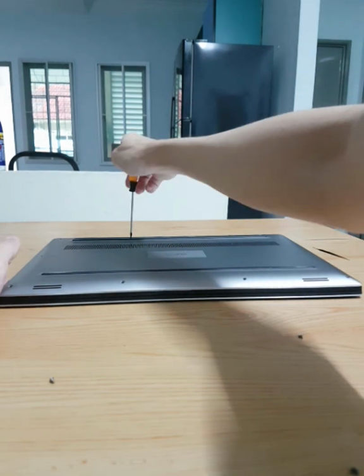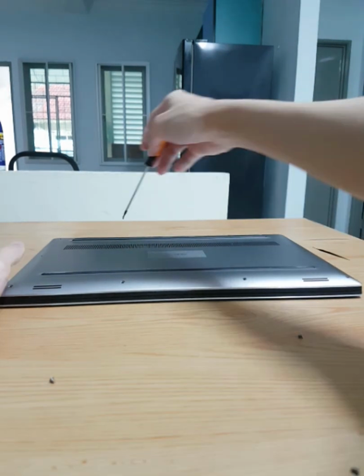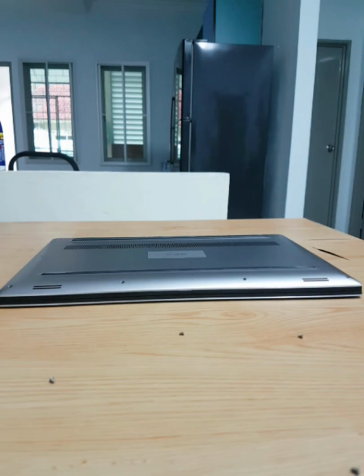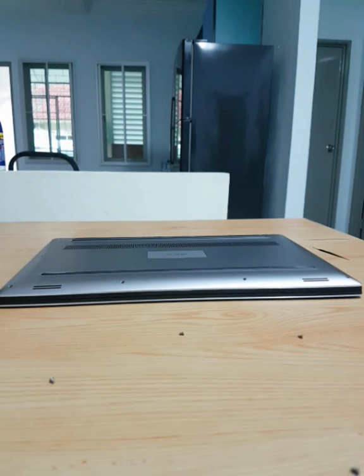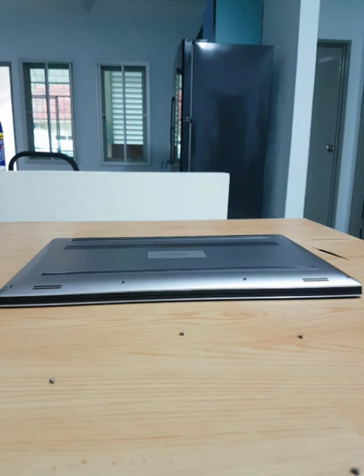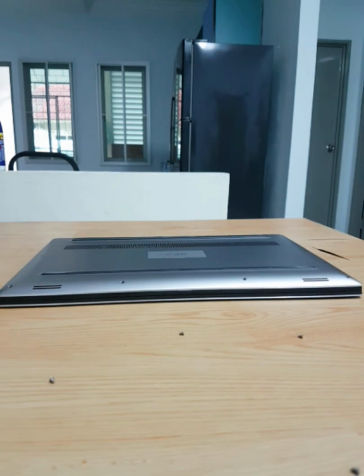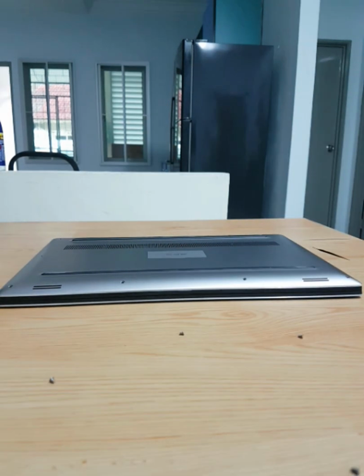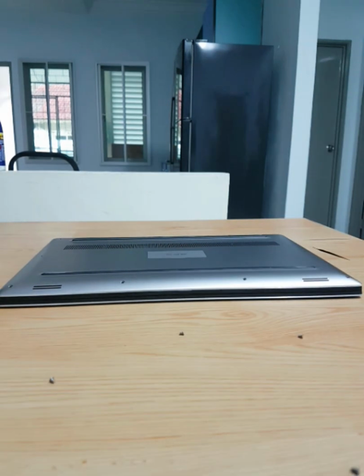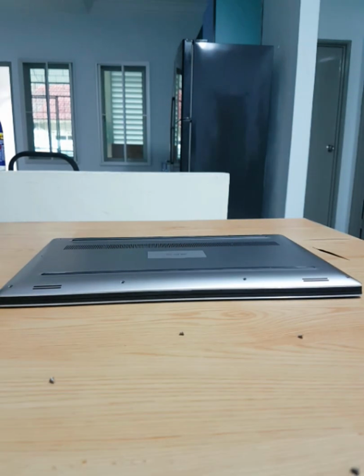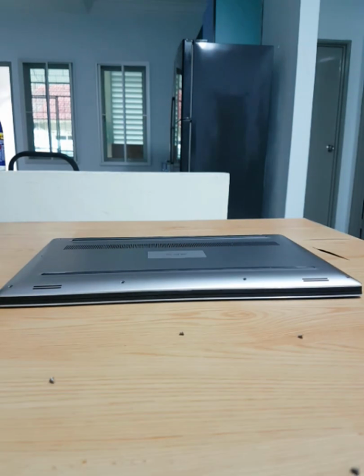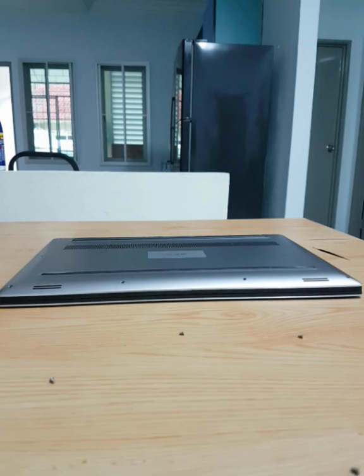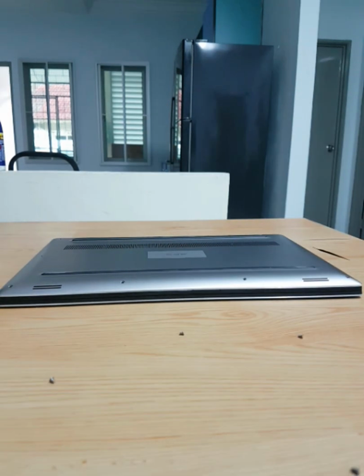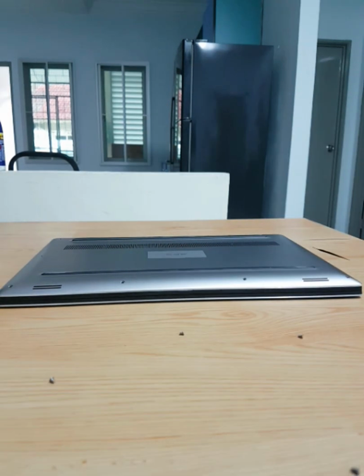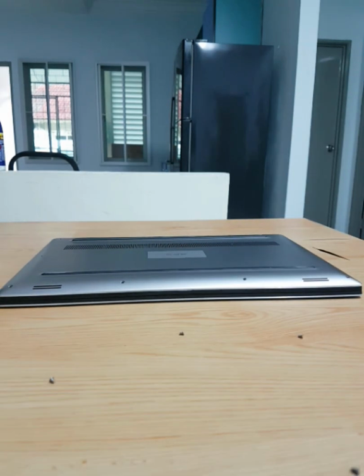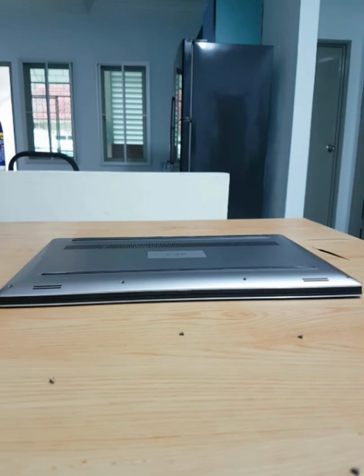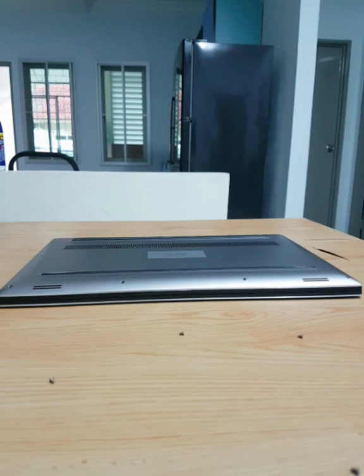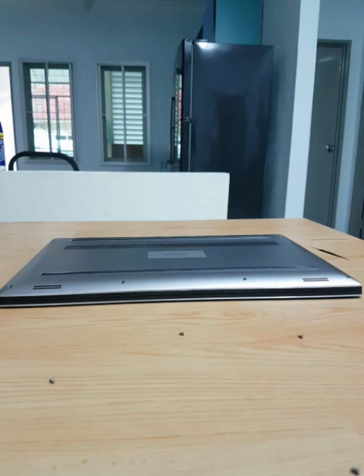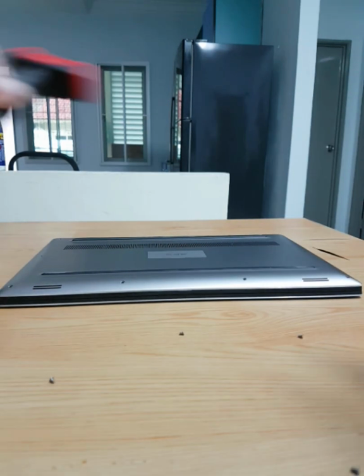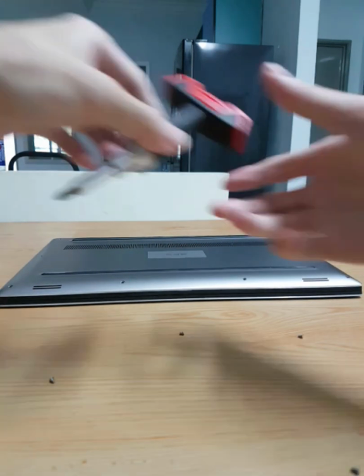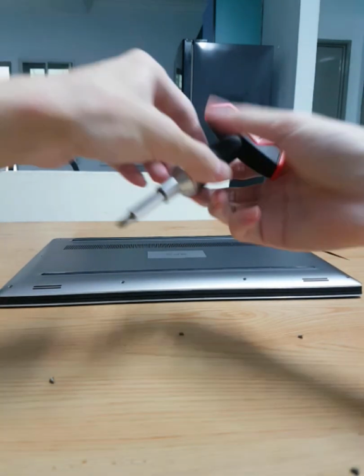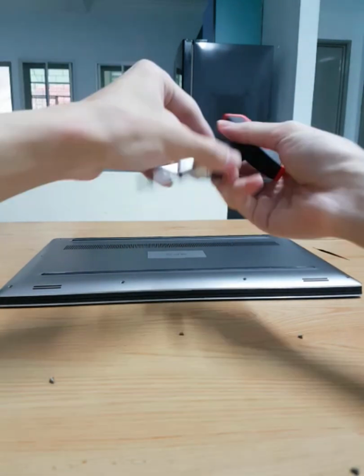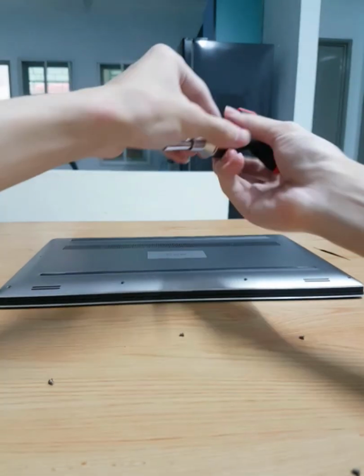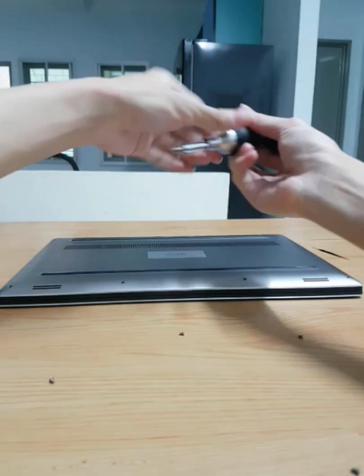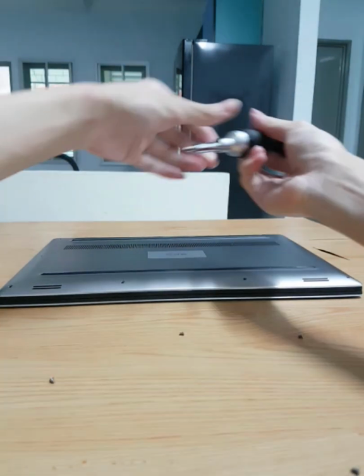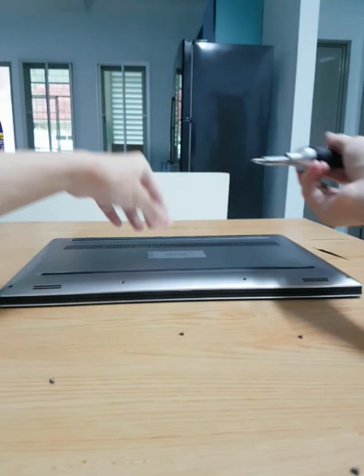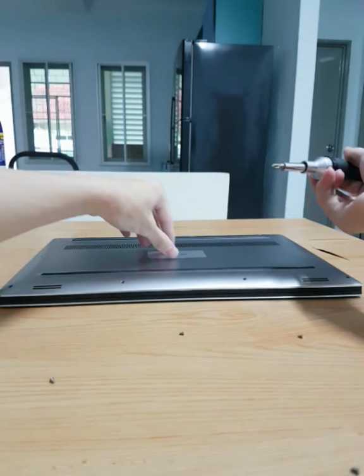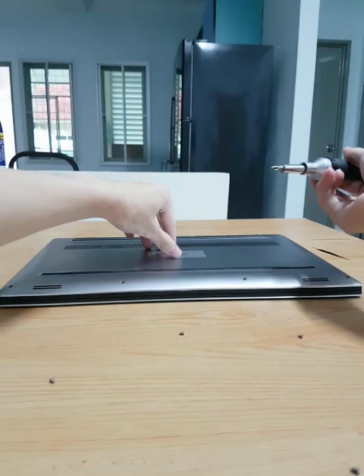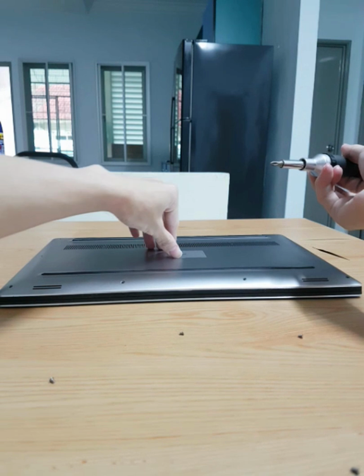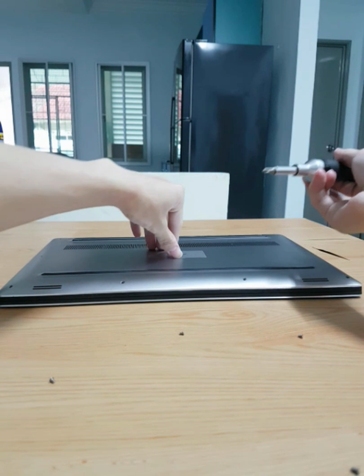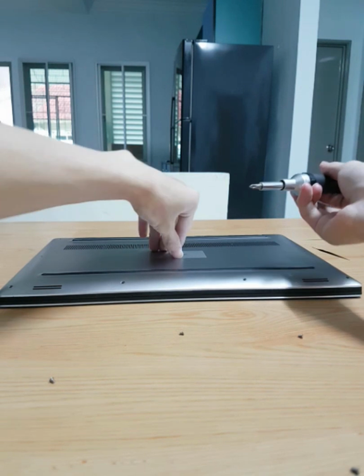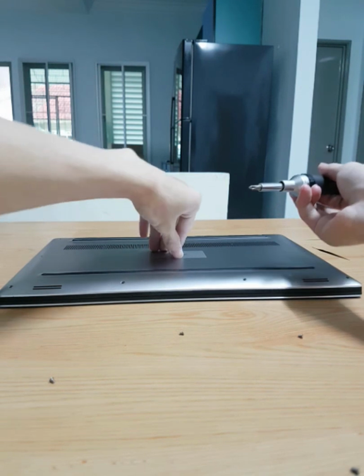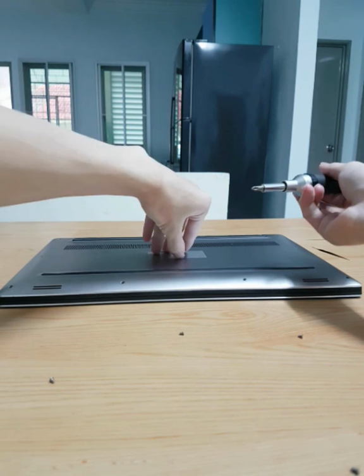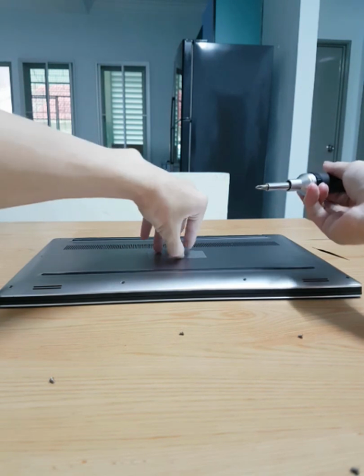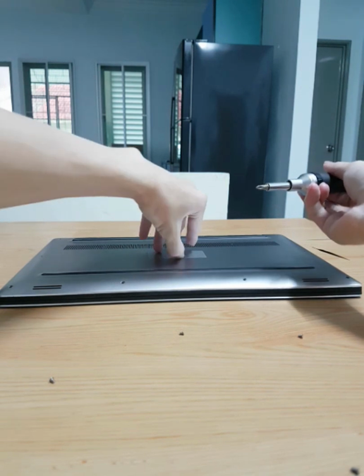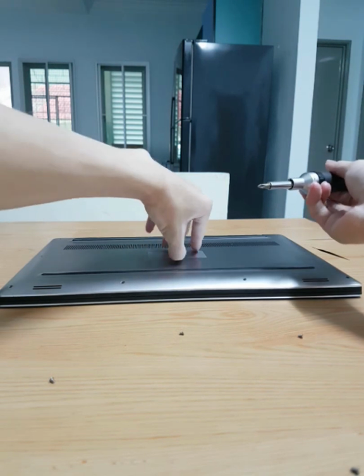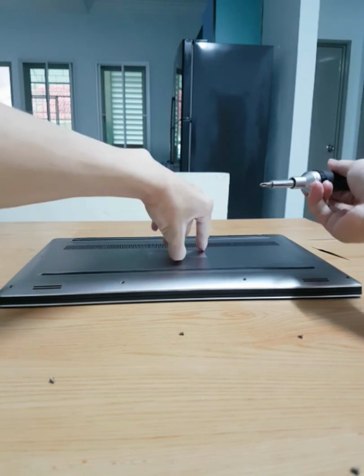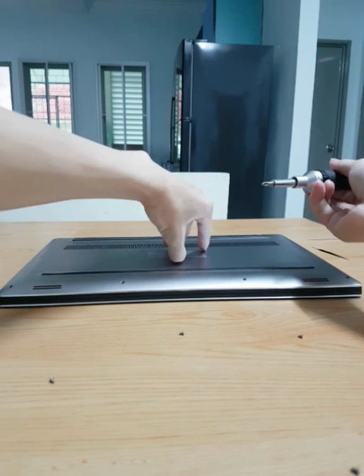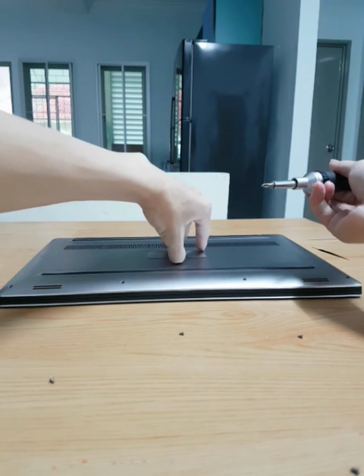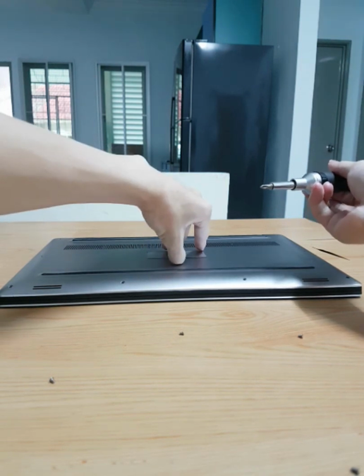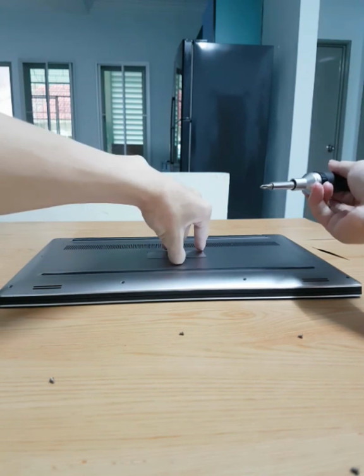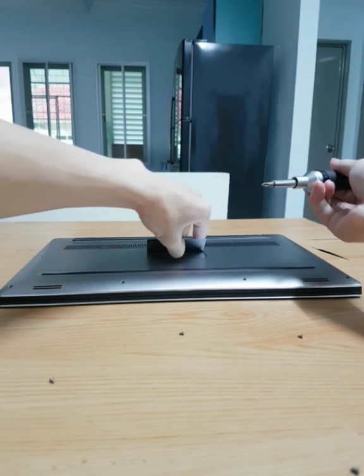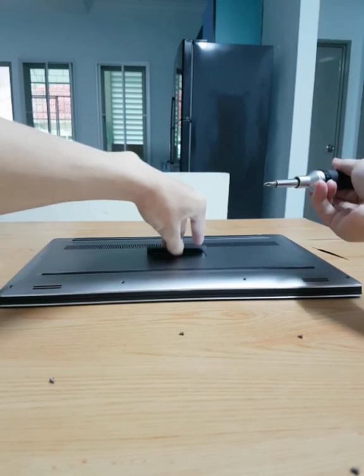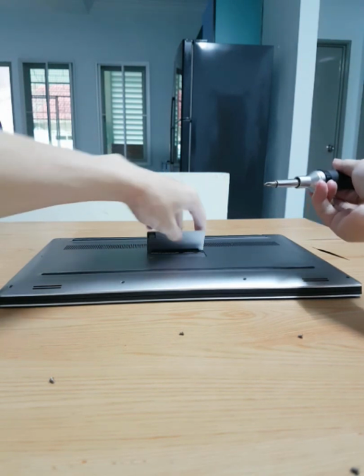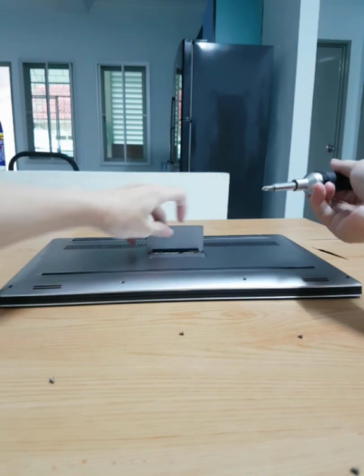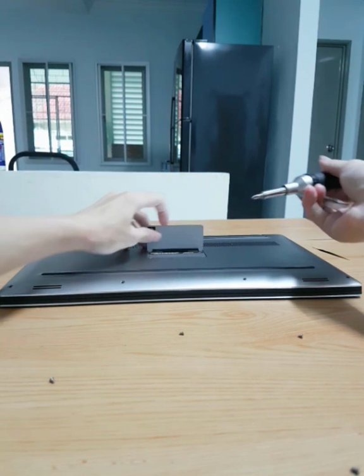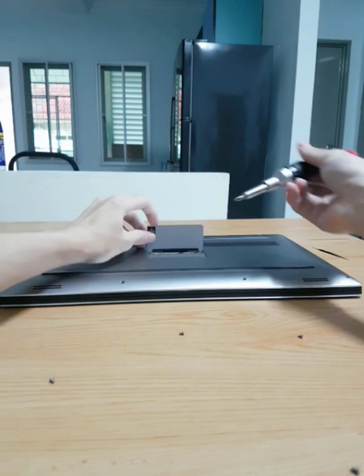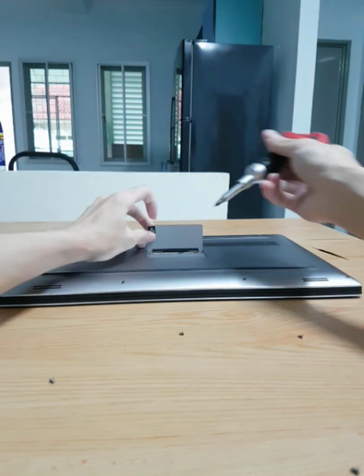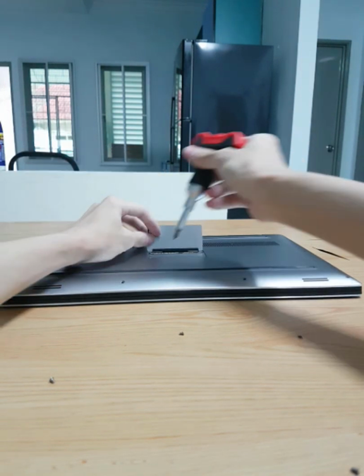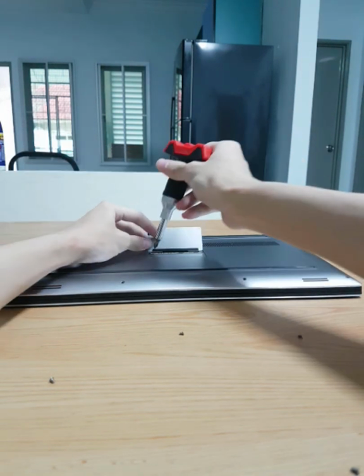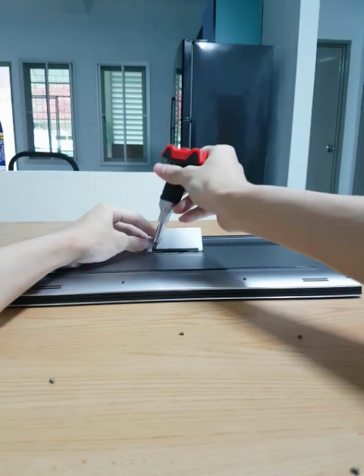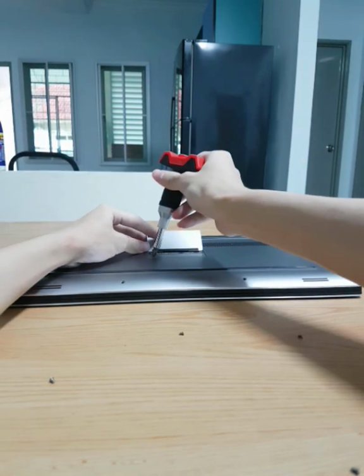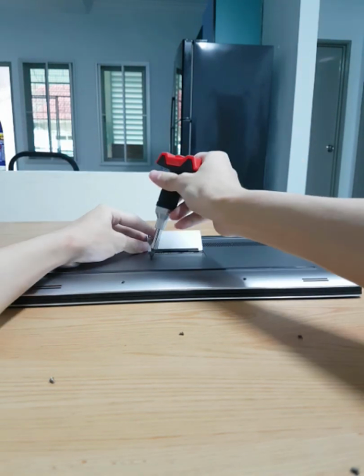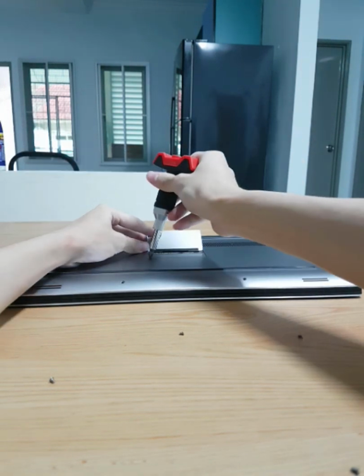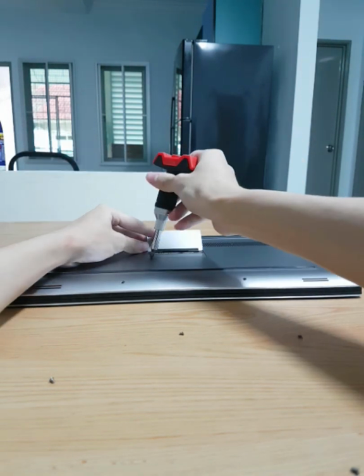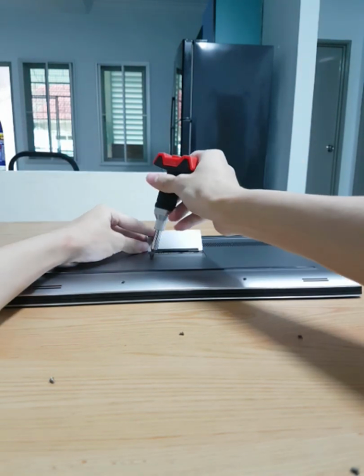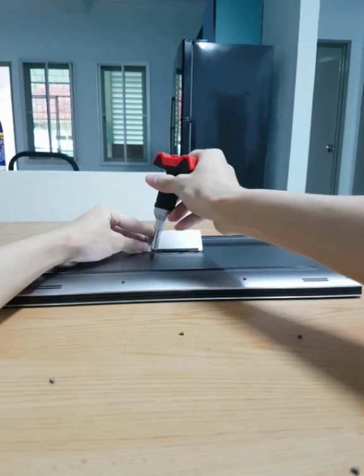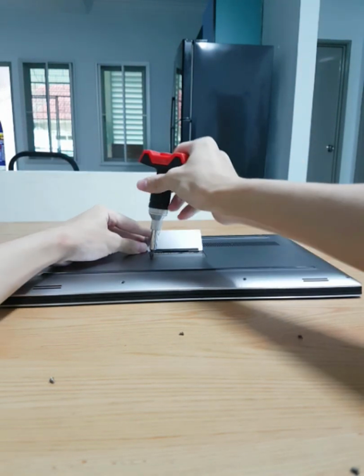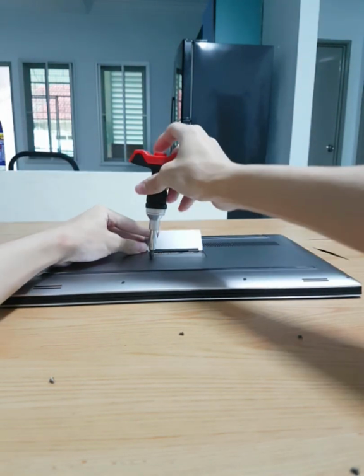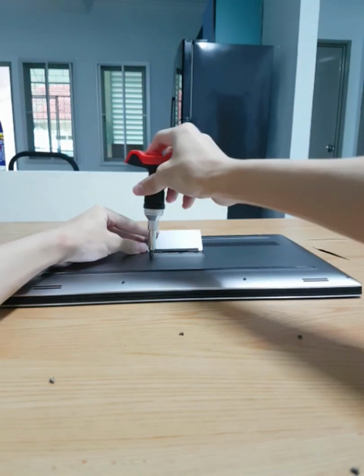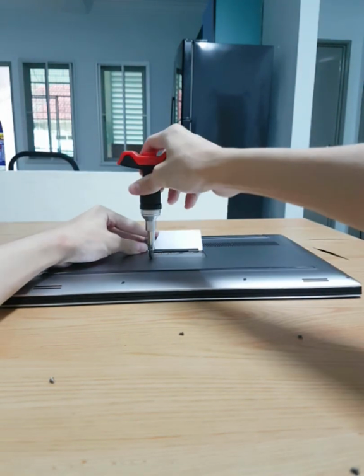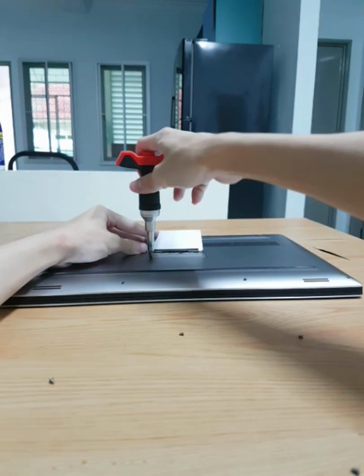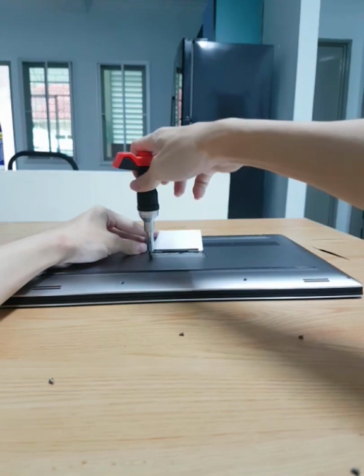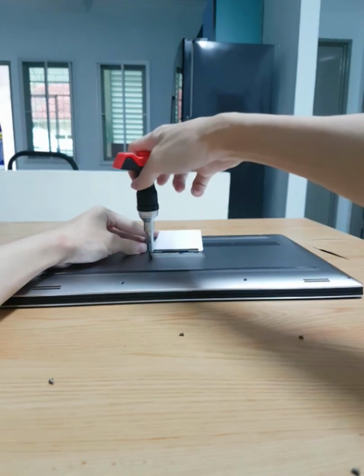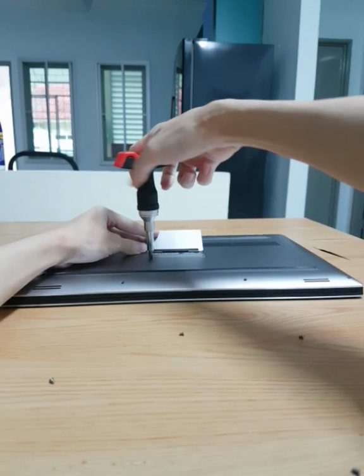There are two more screws hidden beneath the metal plate, so lift it and use your Phillips screwdriver to unscrew them.